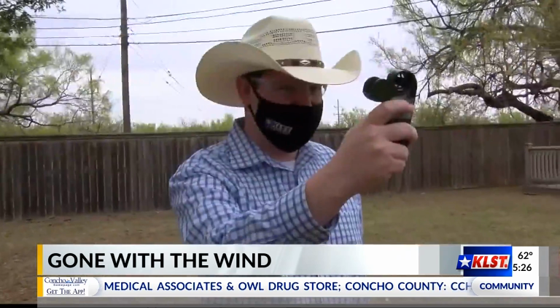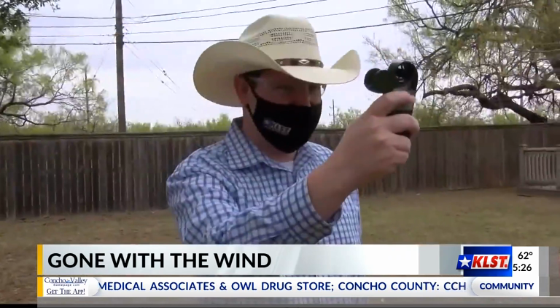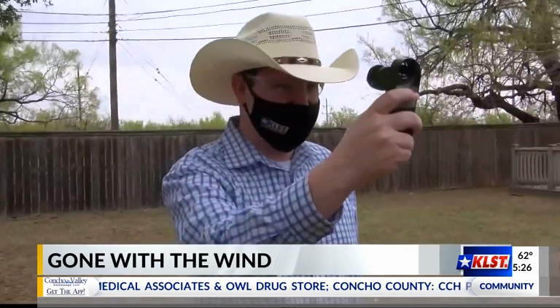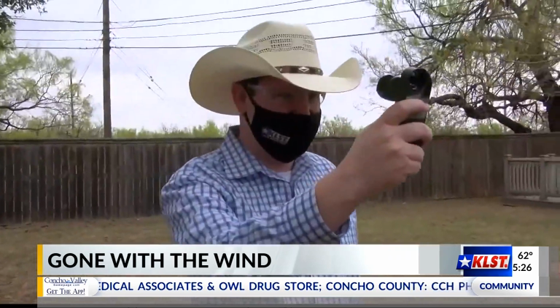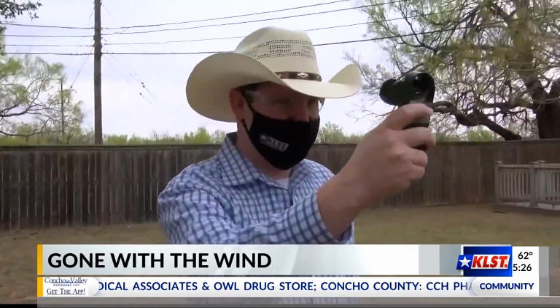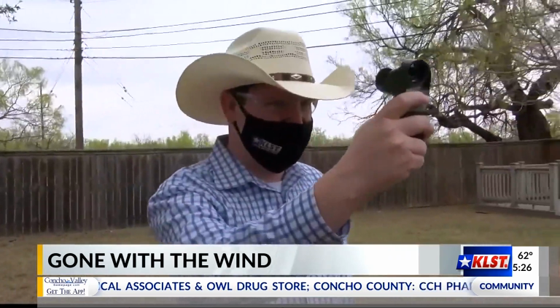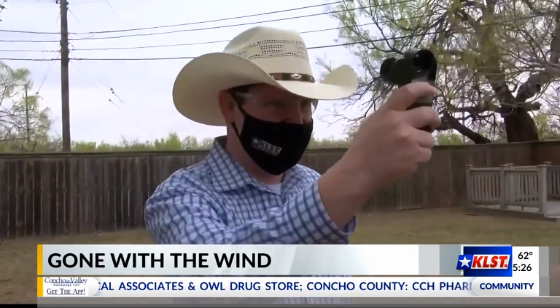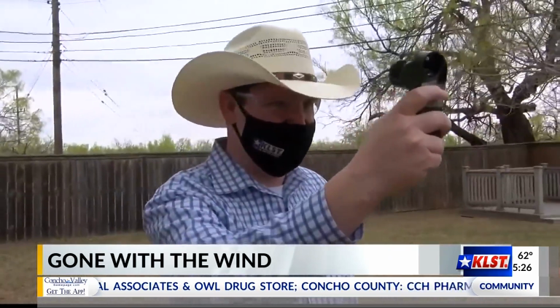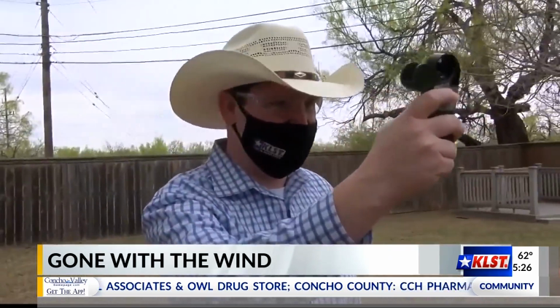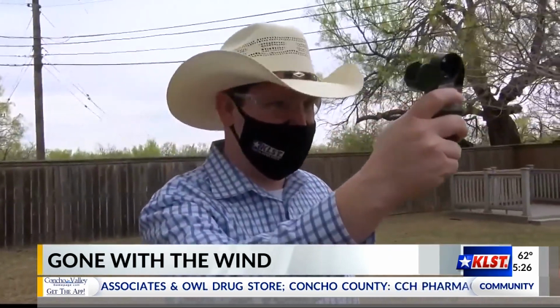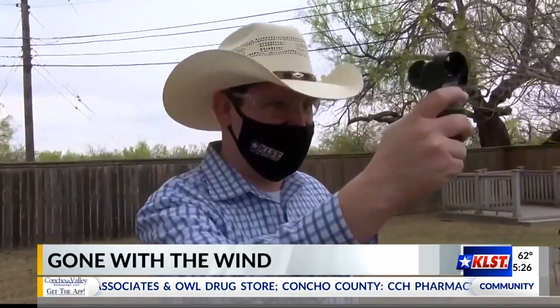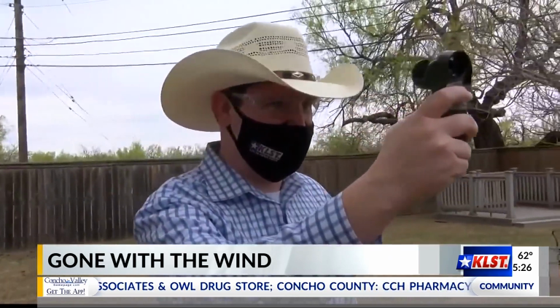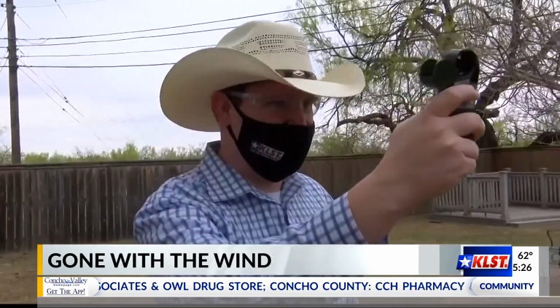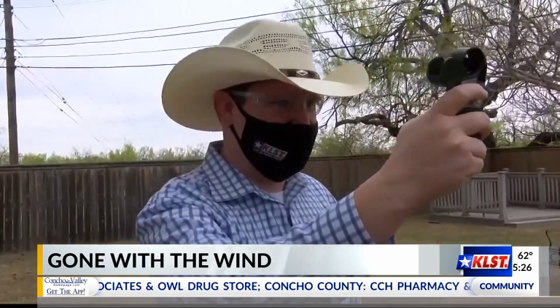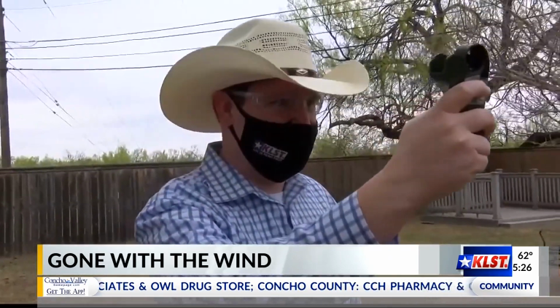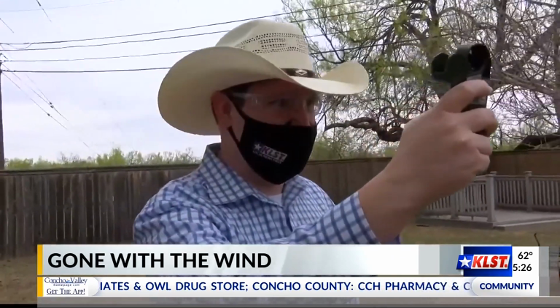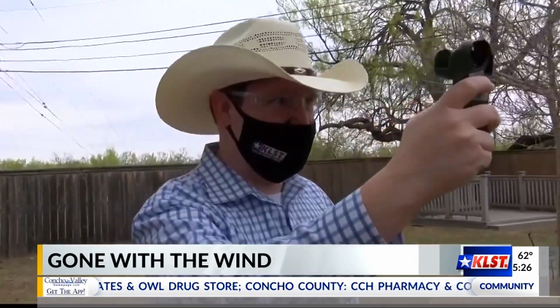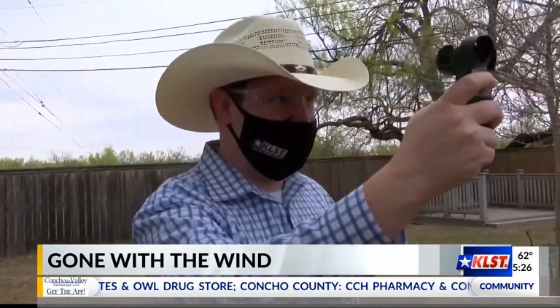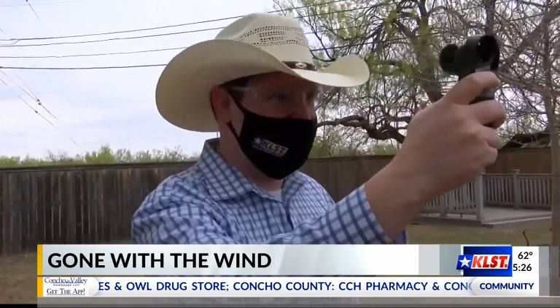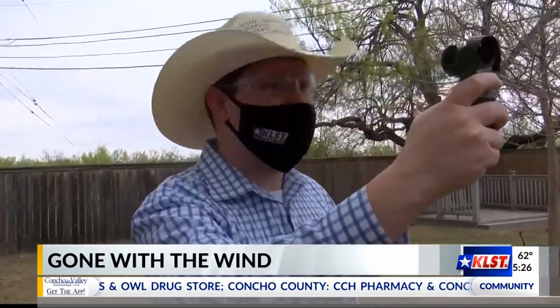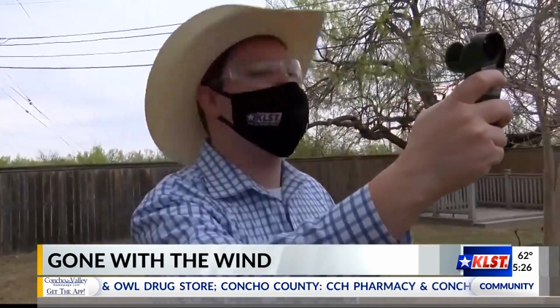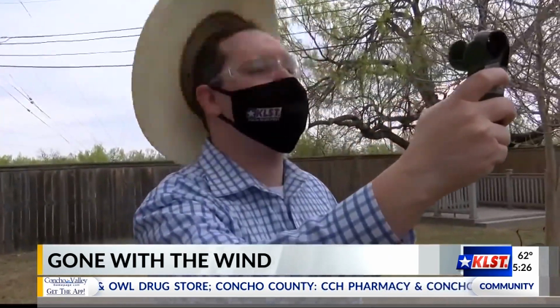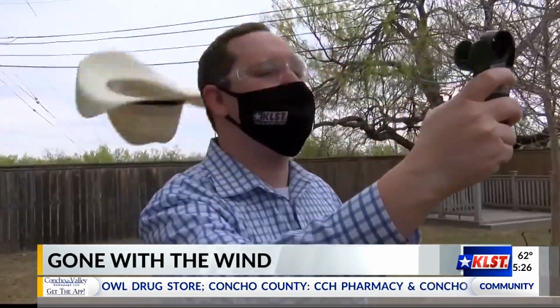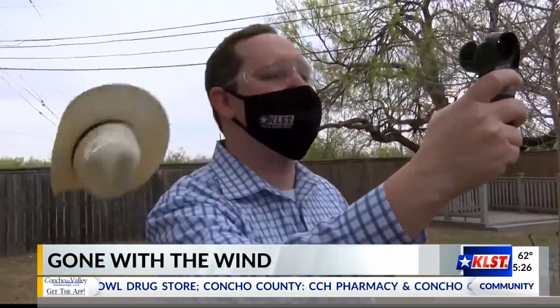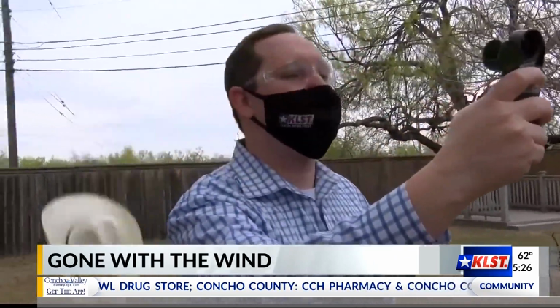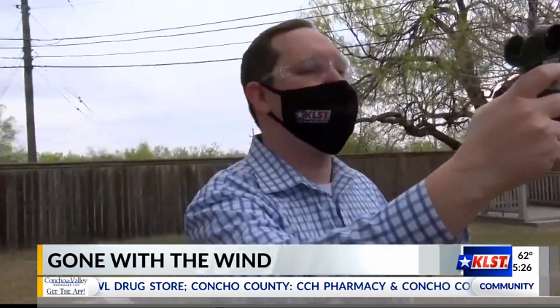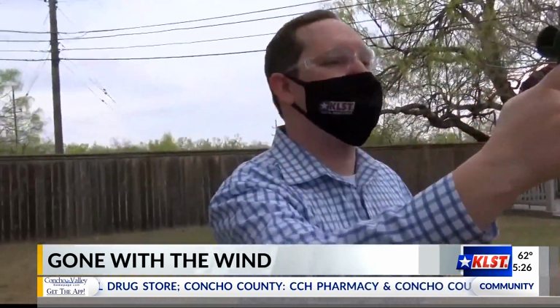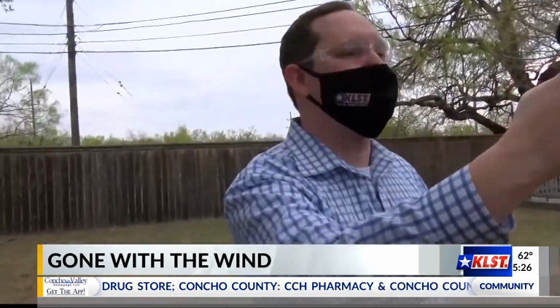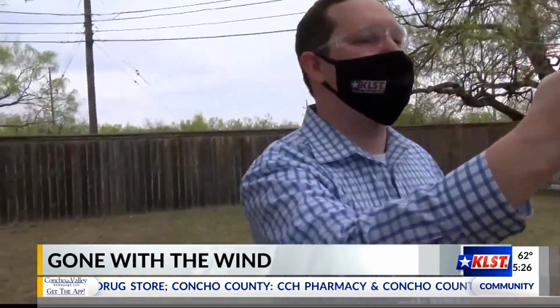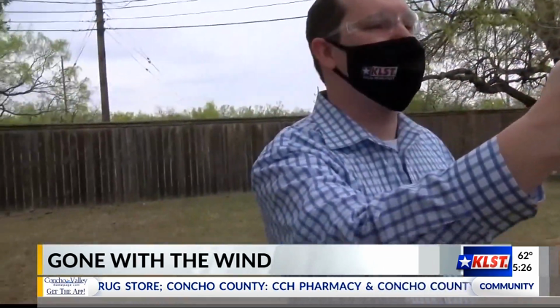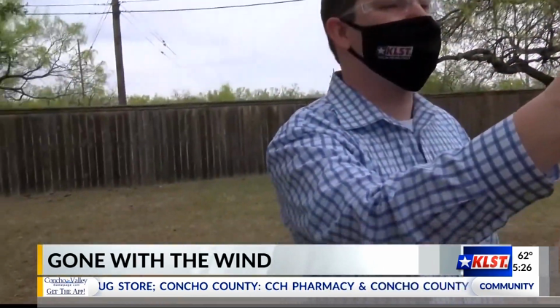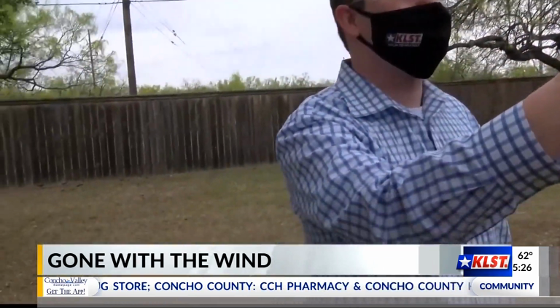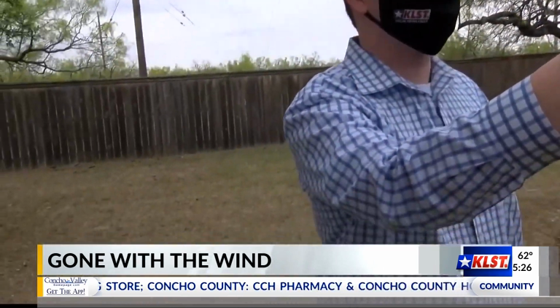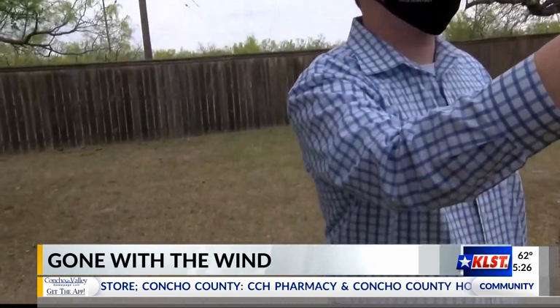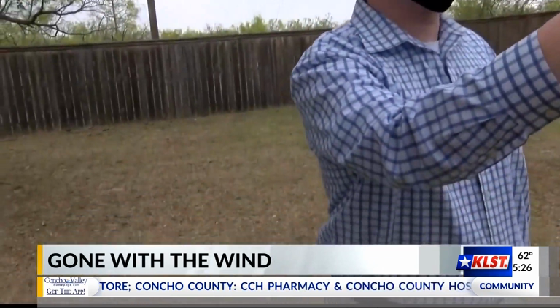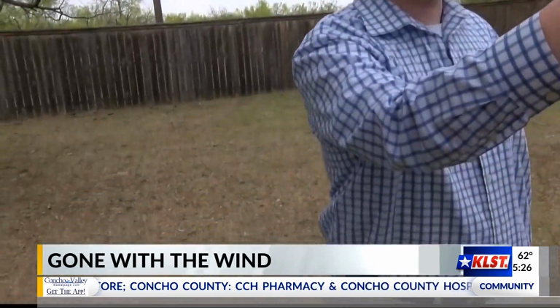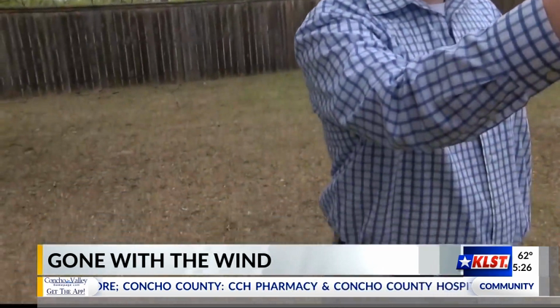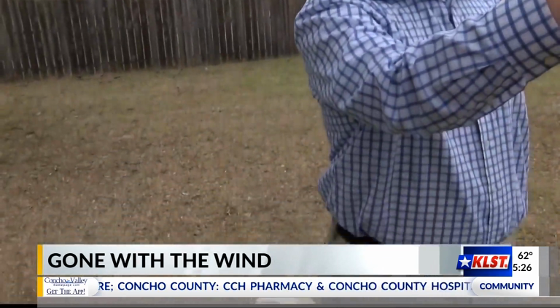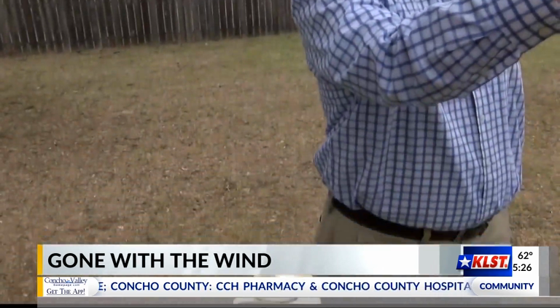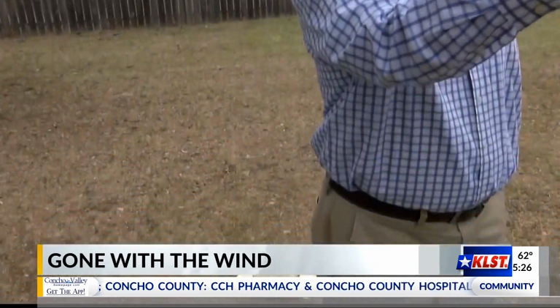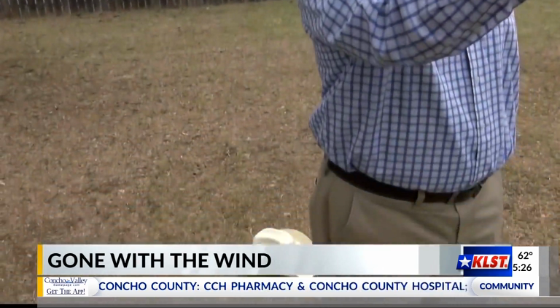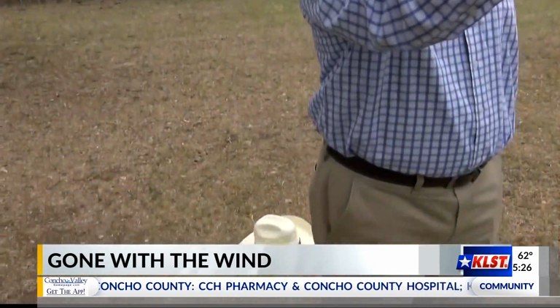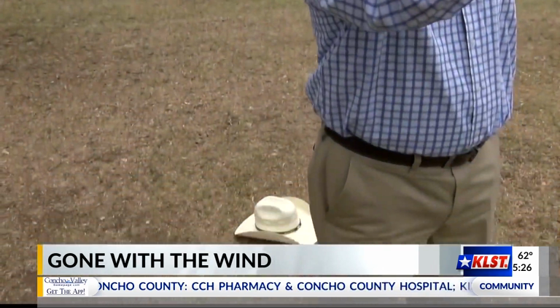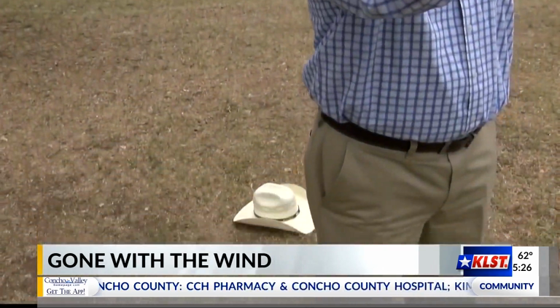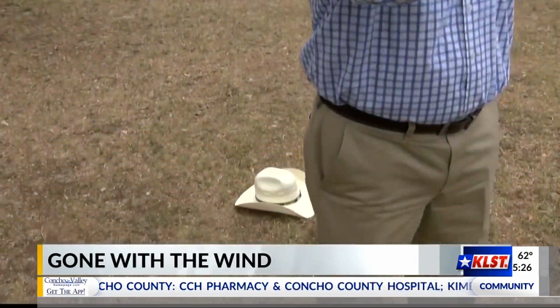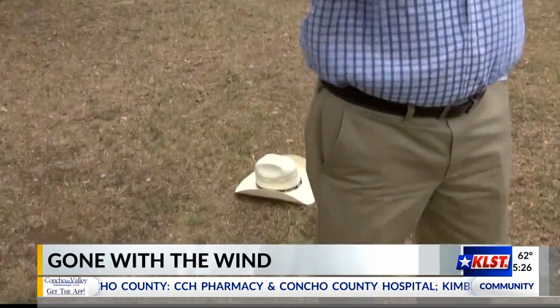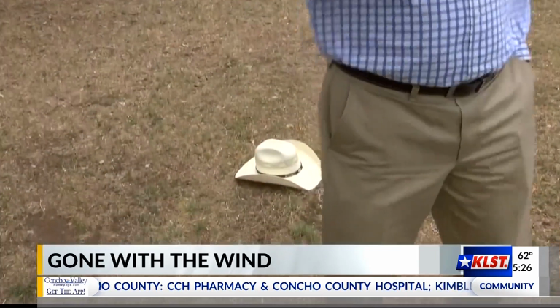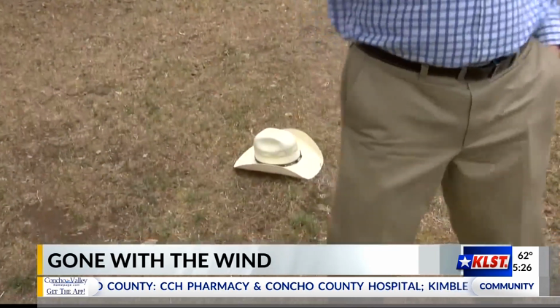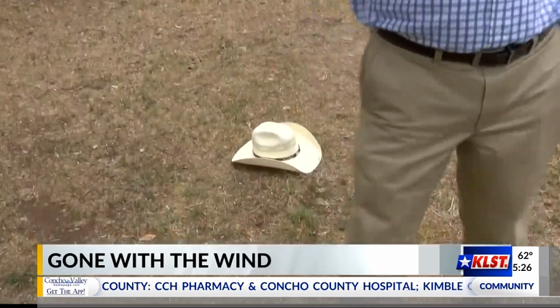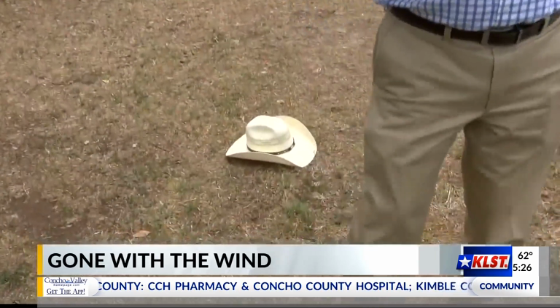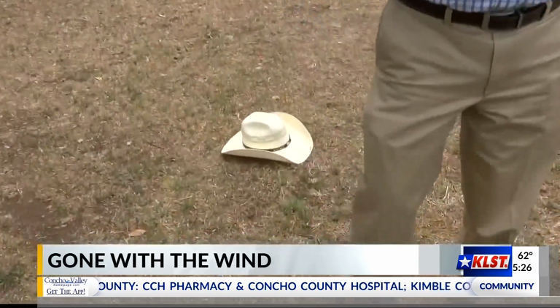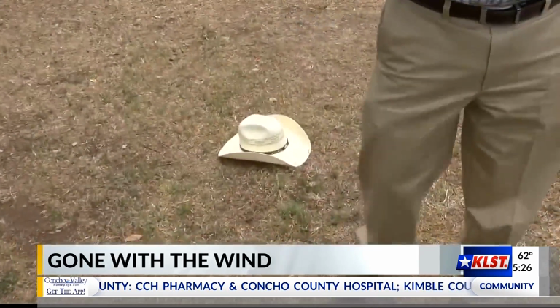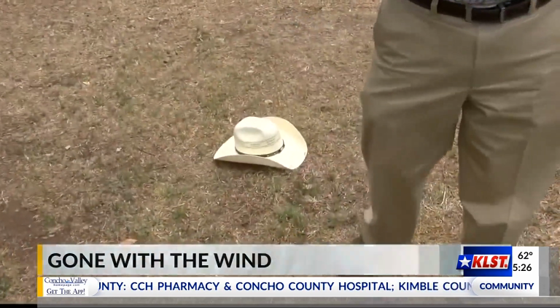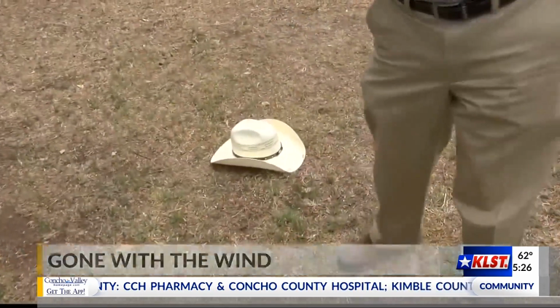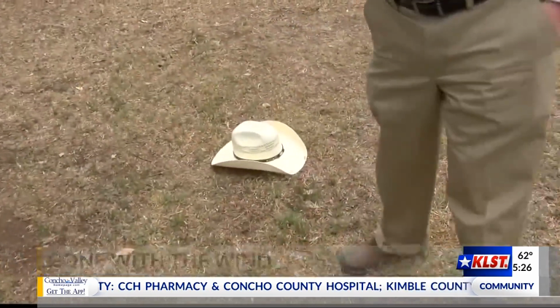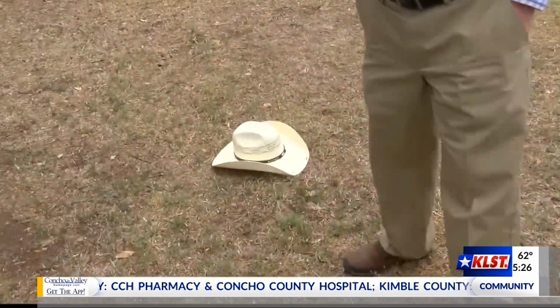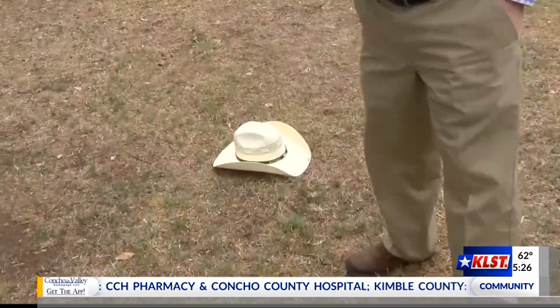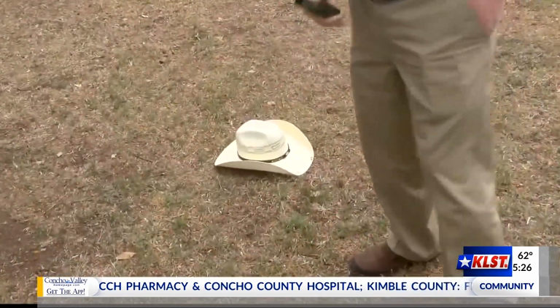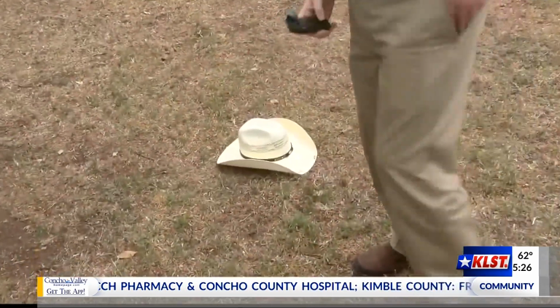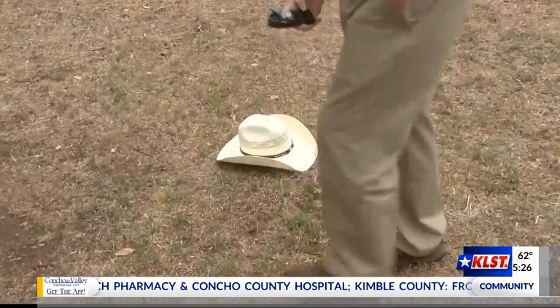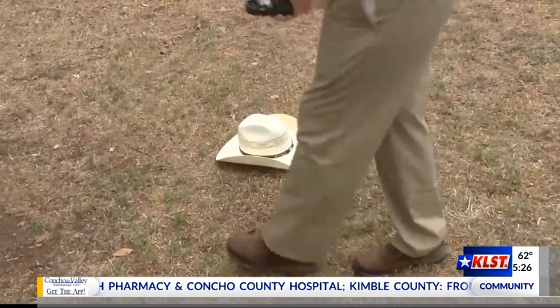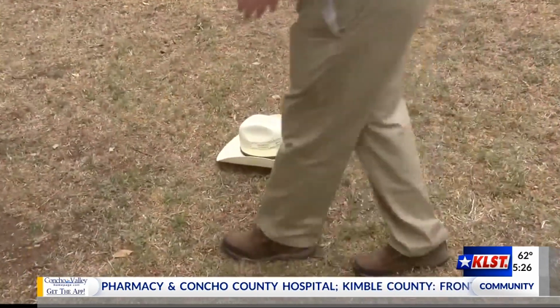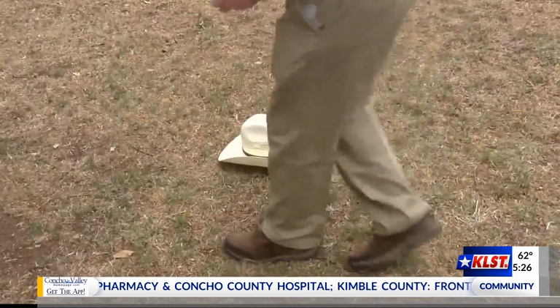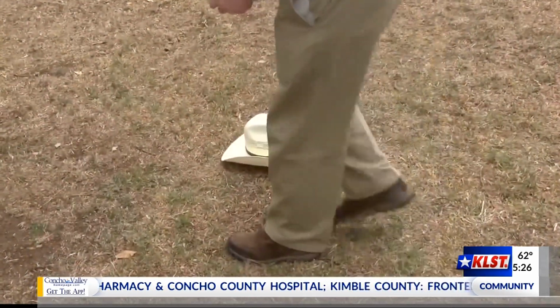In the Contro Valley, gusts can get up to 30 miles per hour, so we wanted to test at what speed do you lose your hat to the wind.